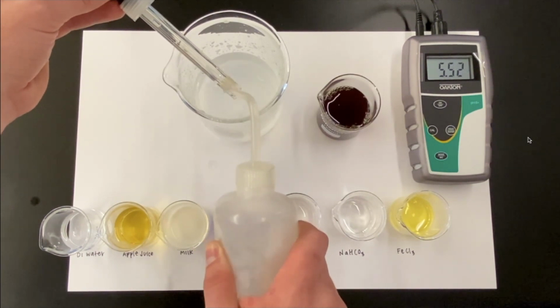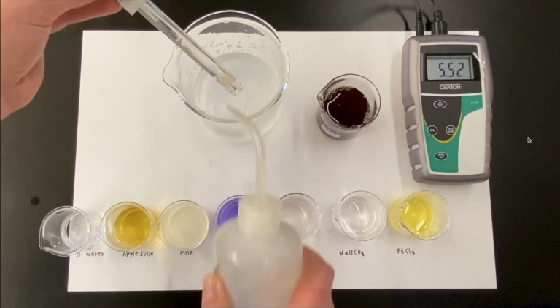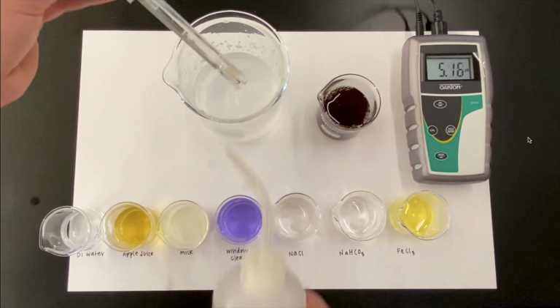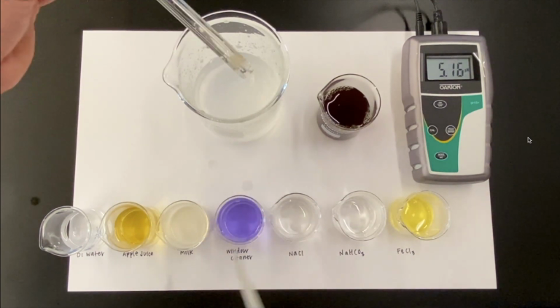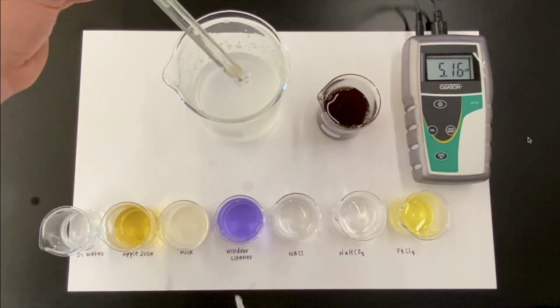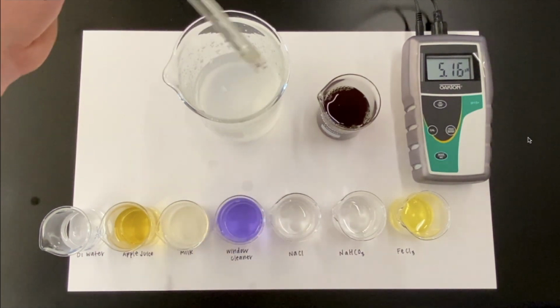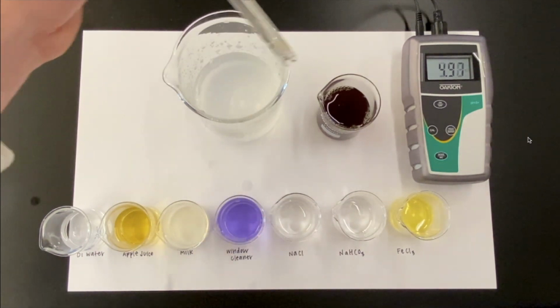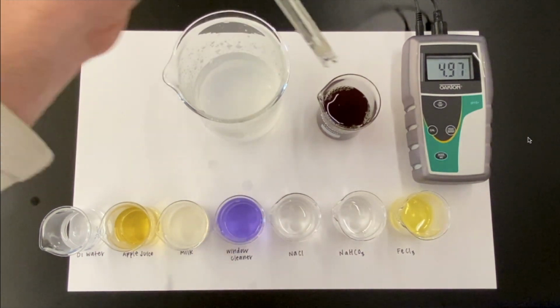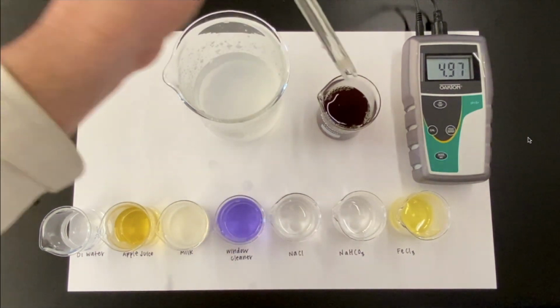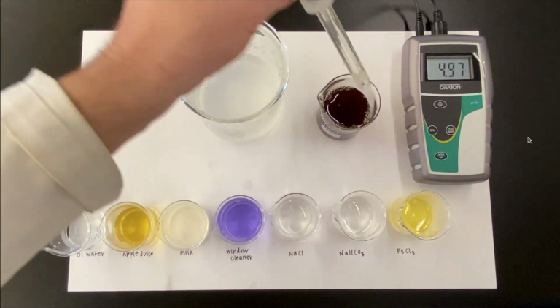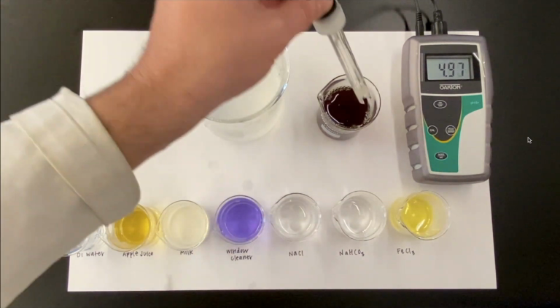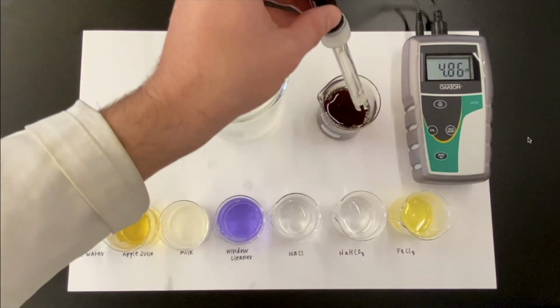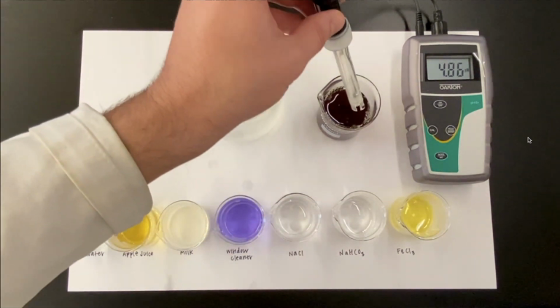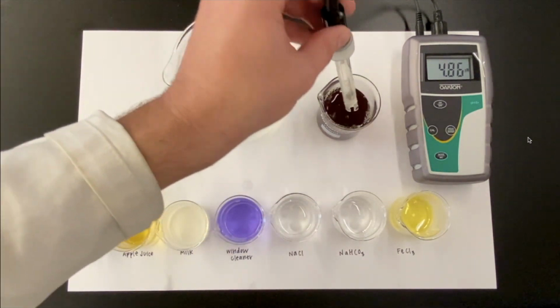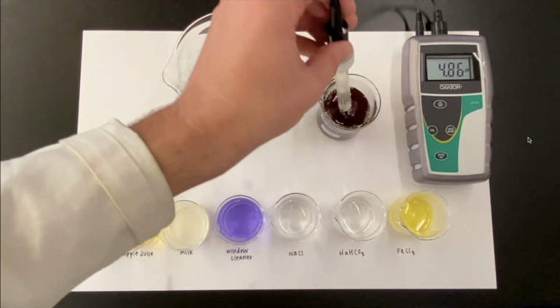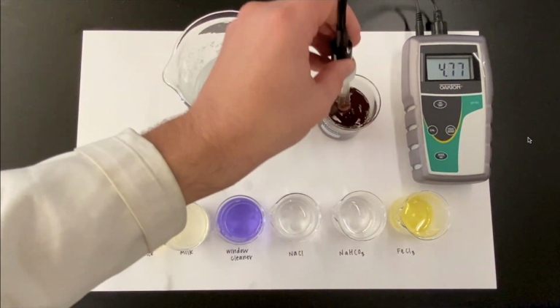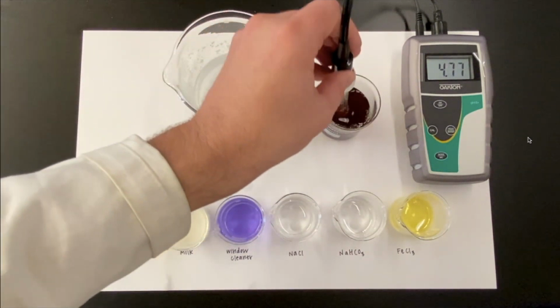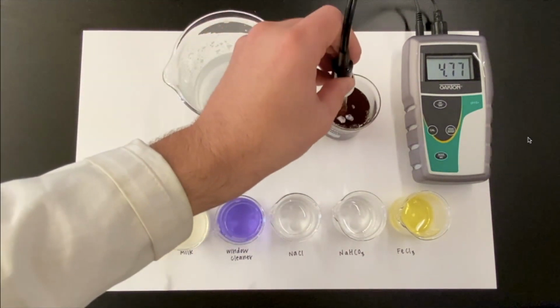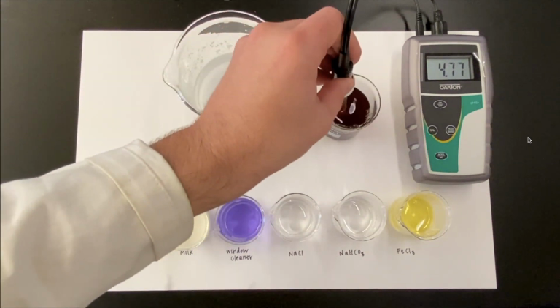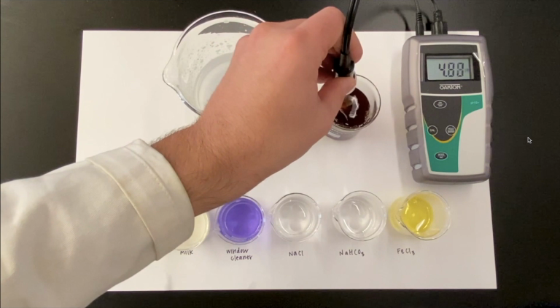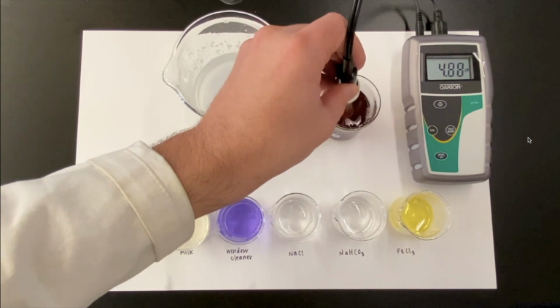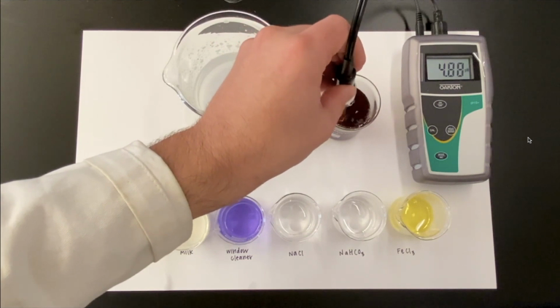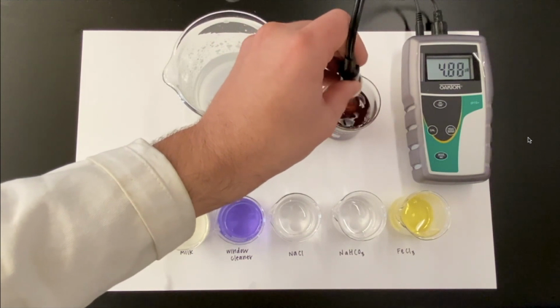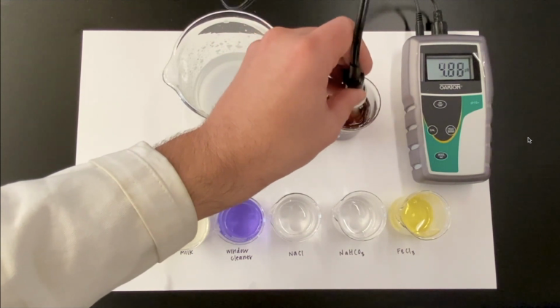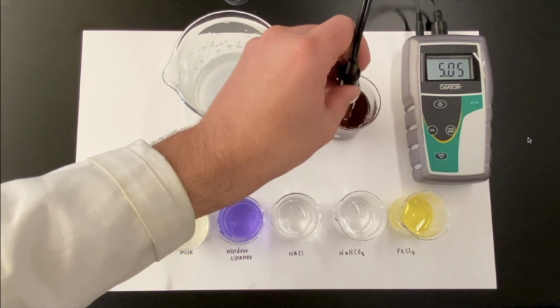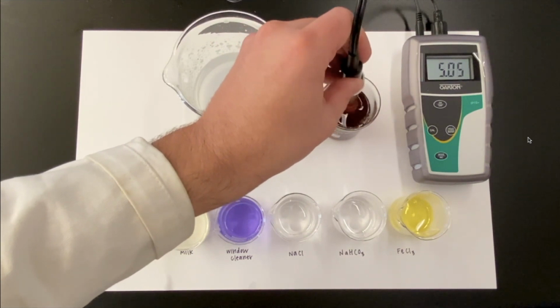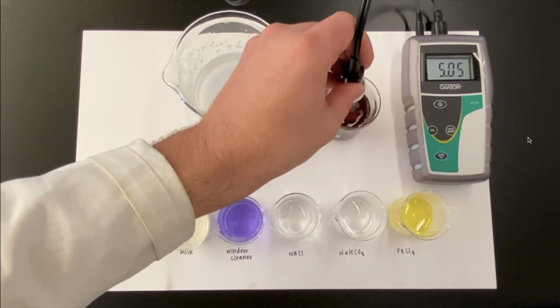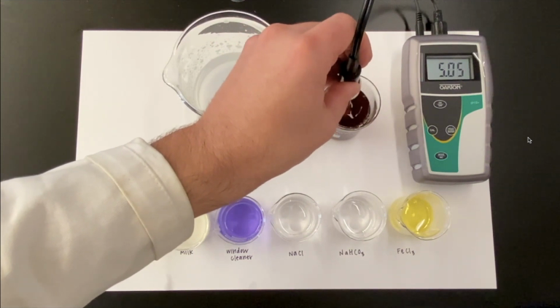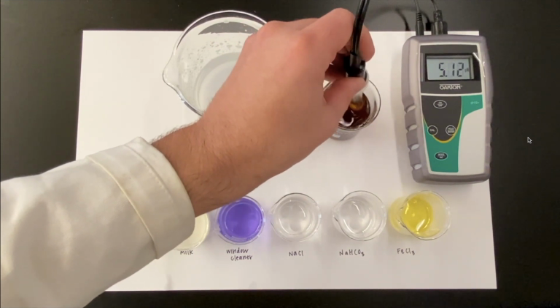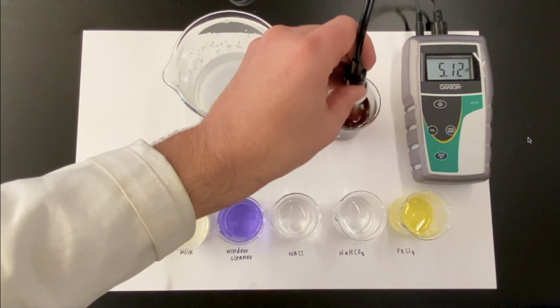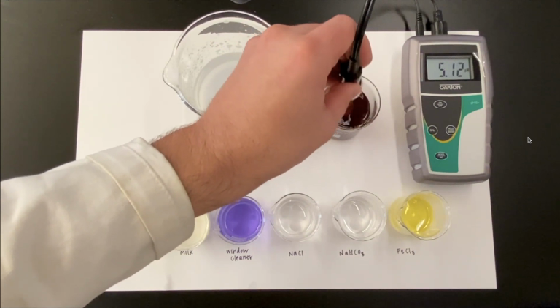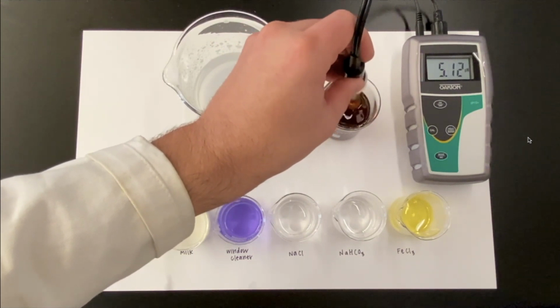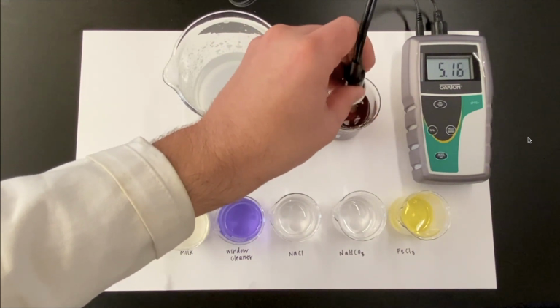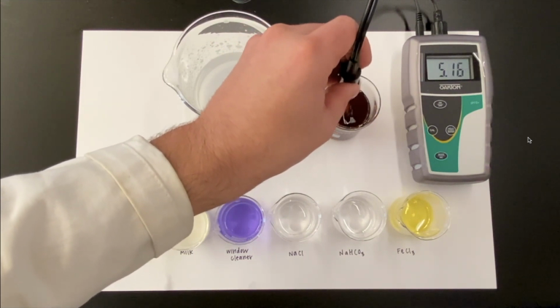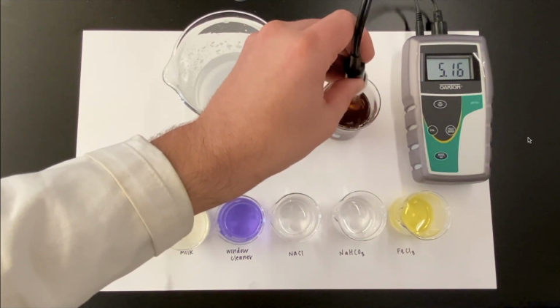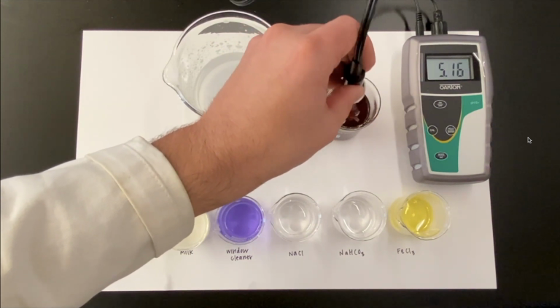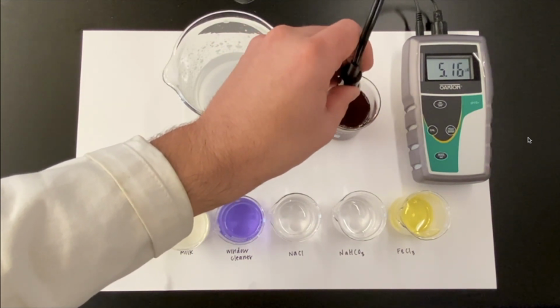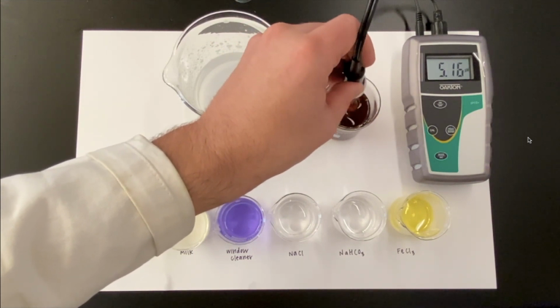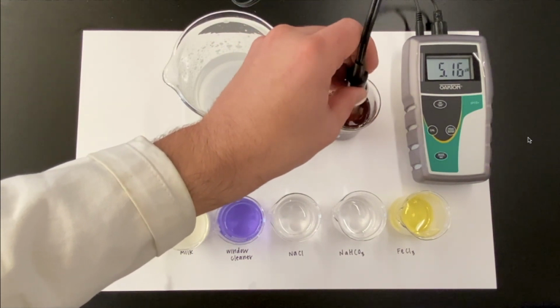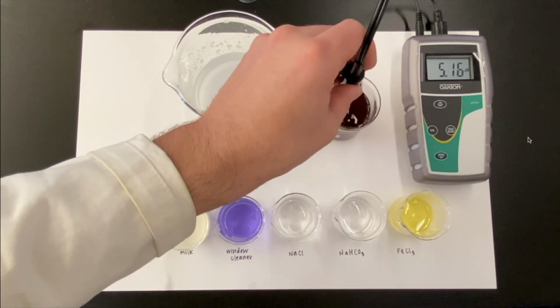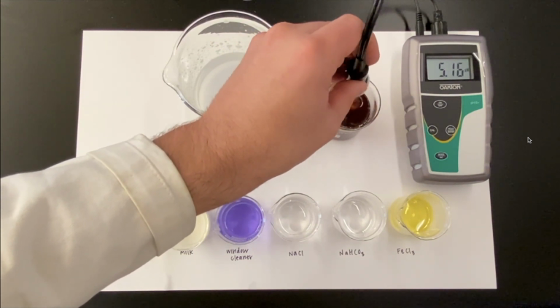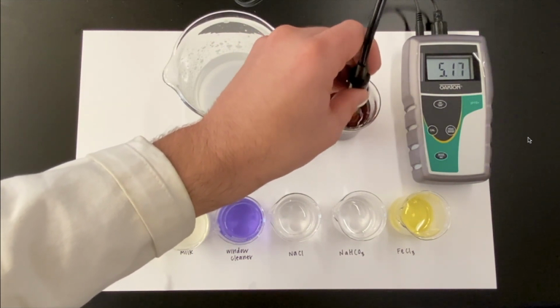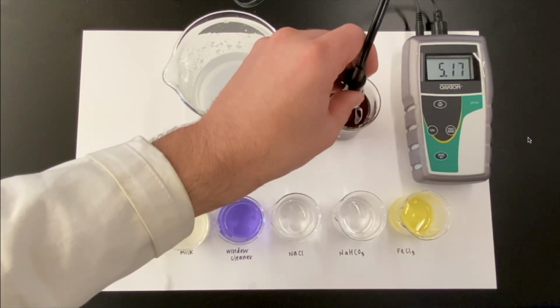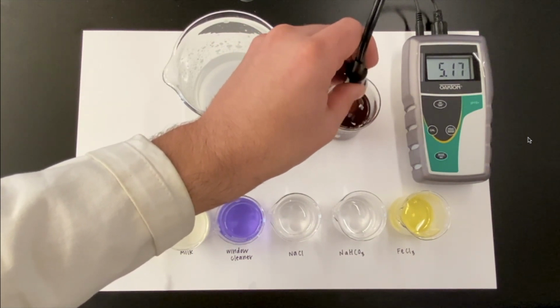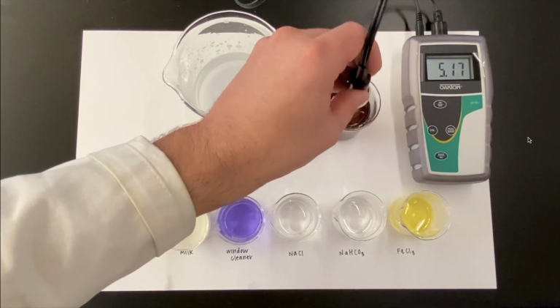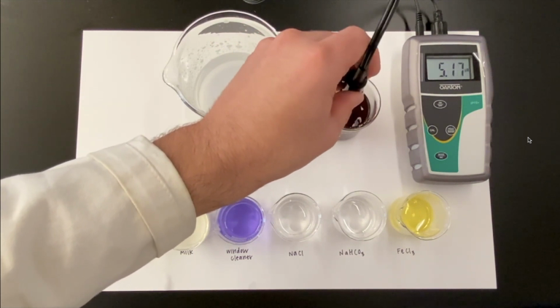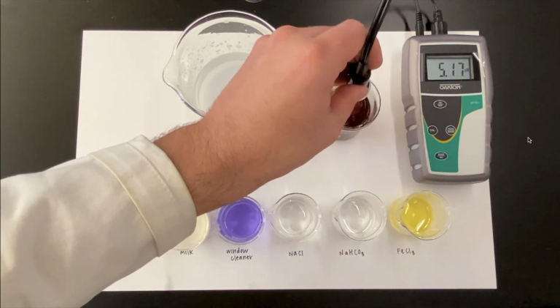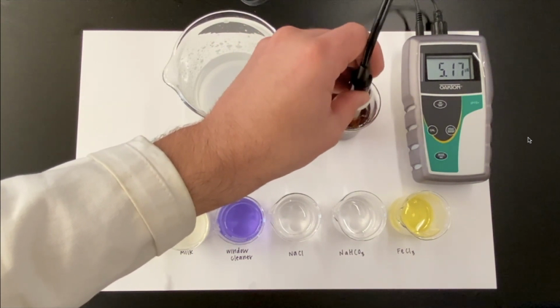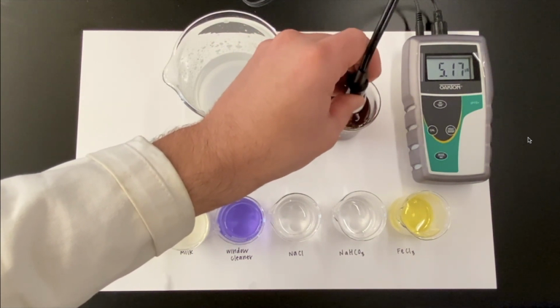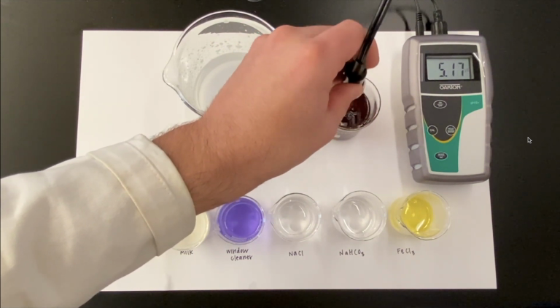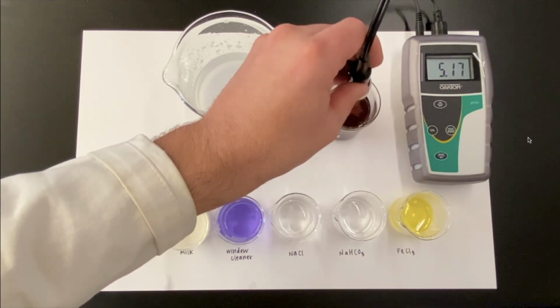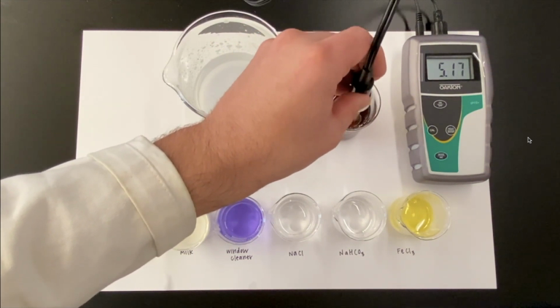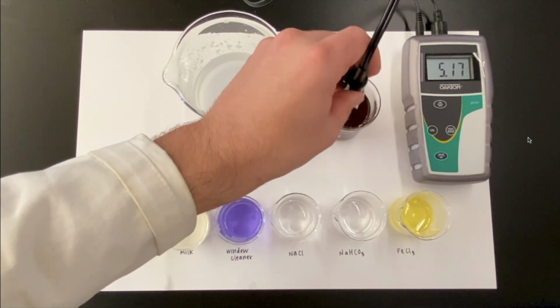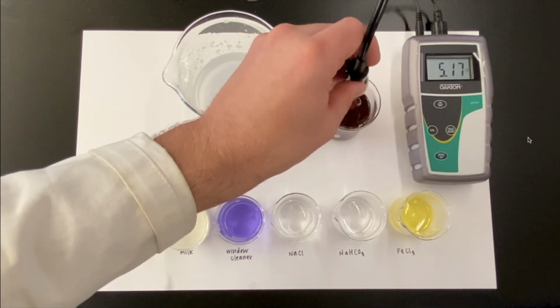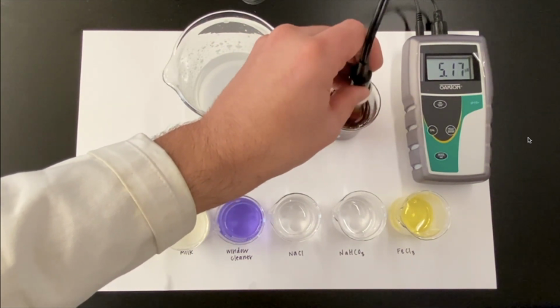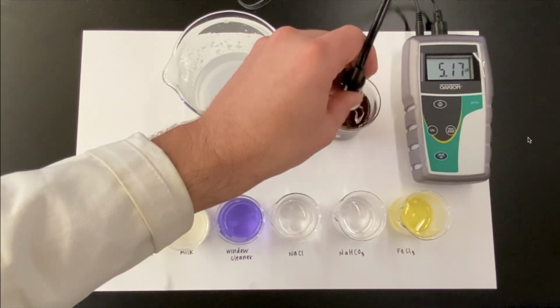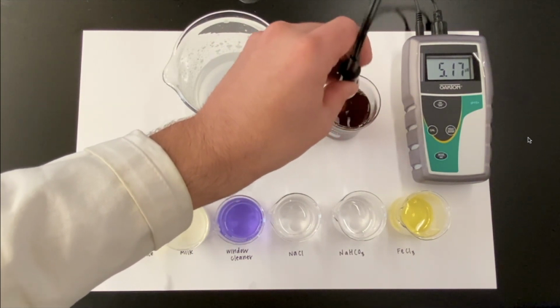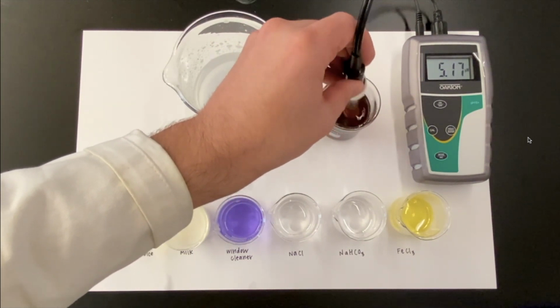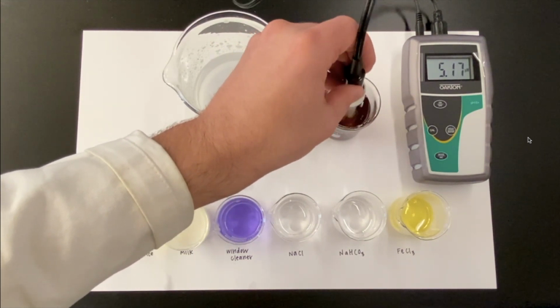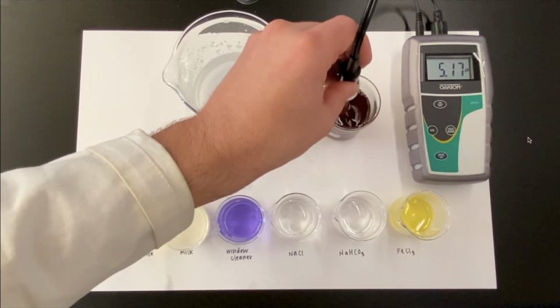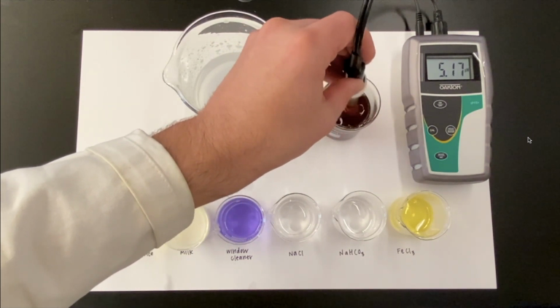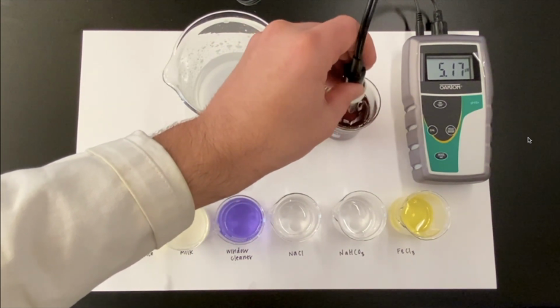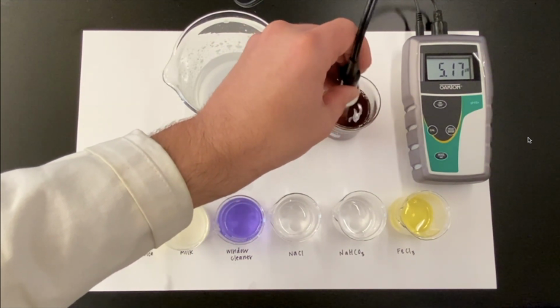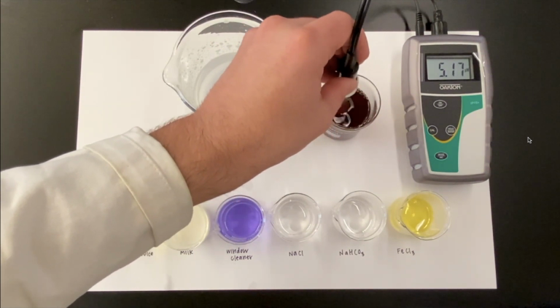In this last one, I was just drinking some coffee and wondered how acidic it was because it always gives me heartburn, so we checked it out — it's acidic.